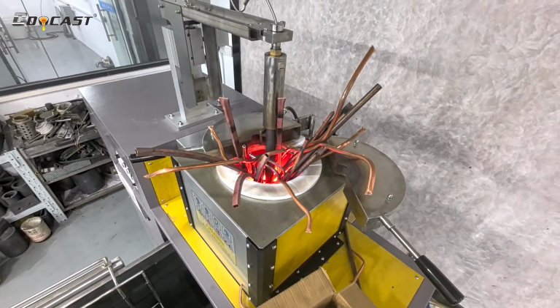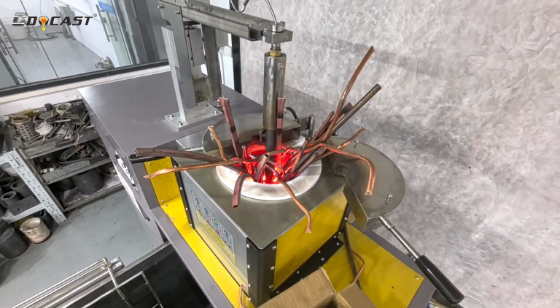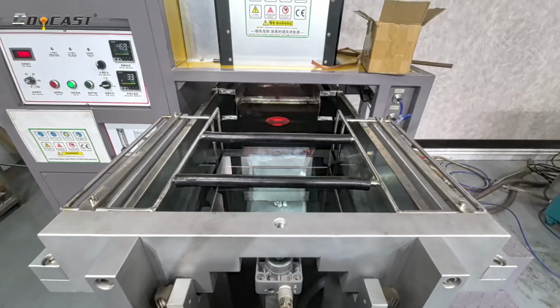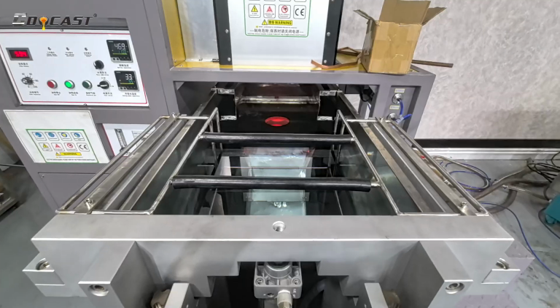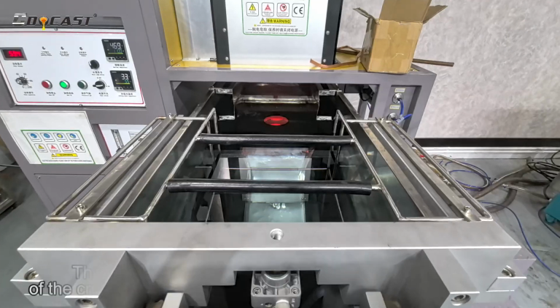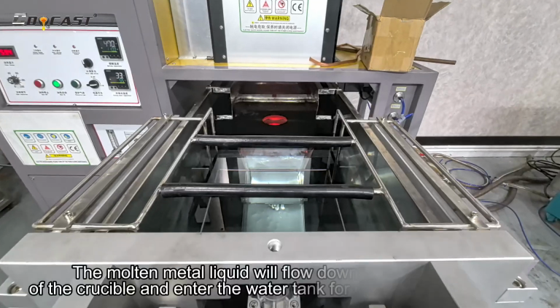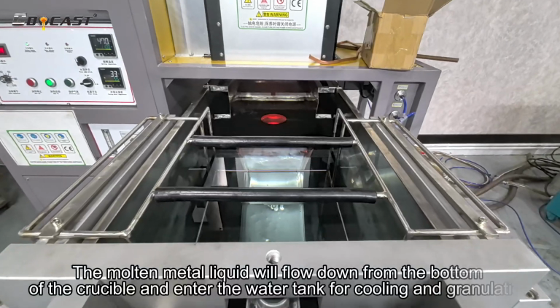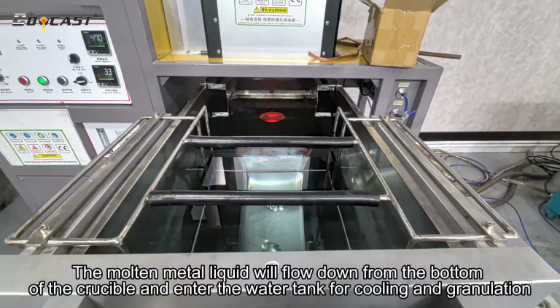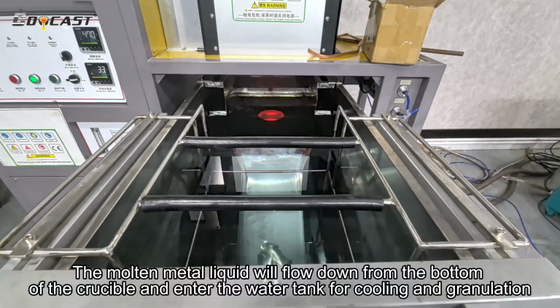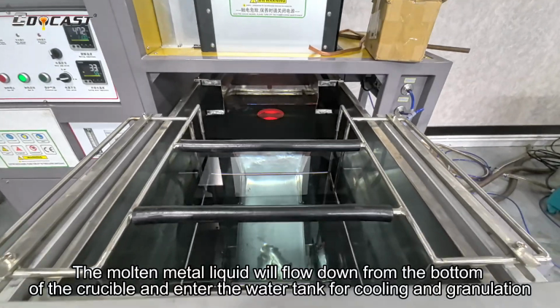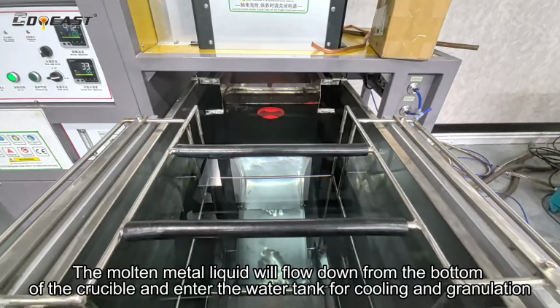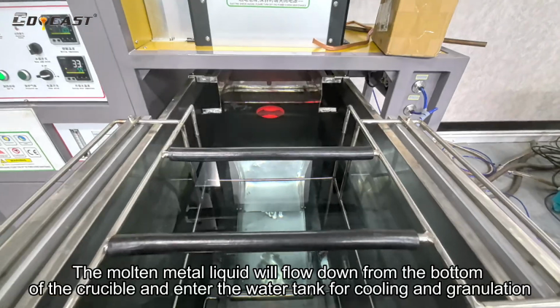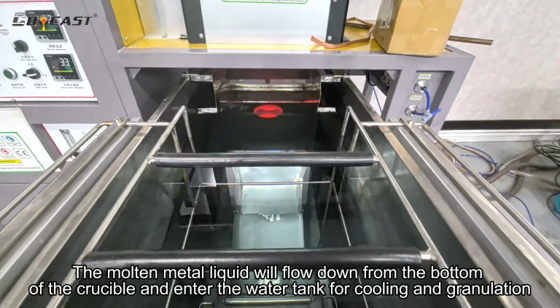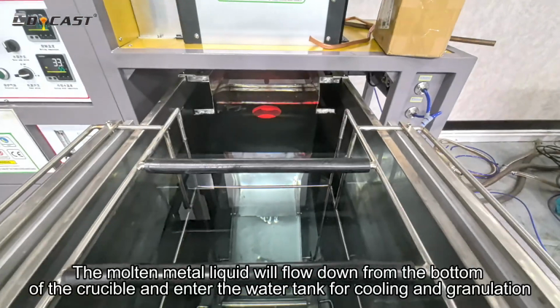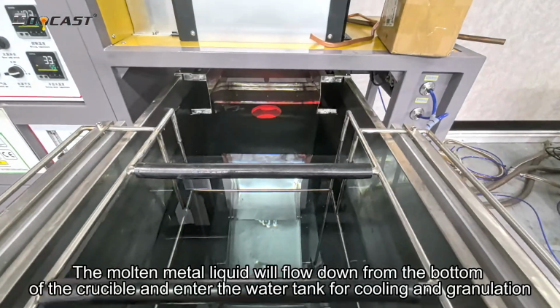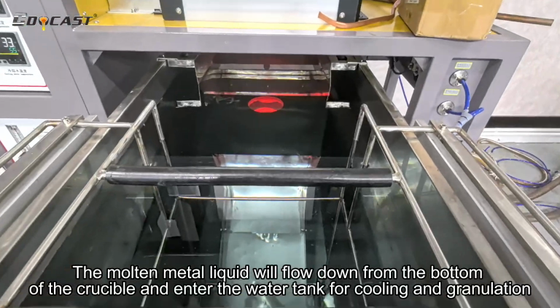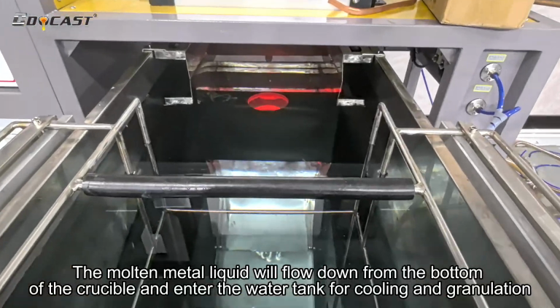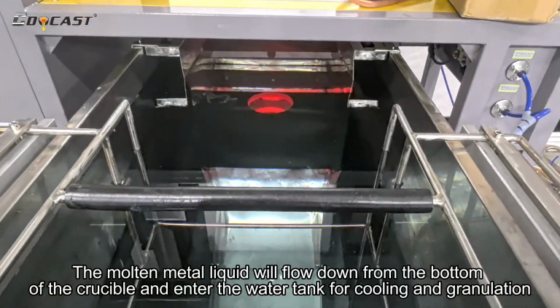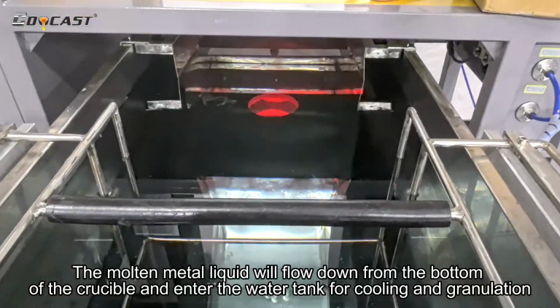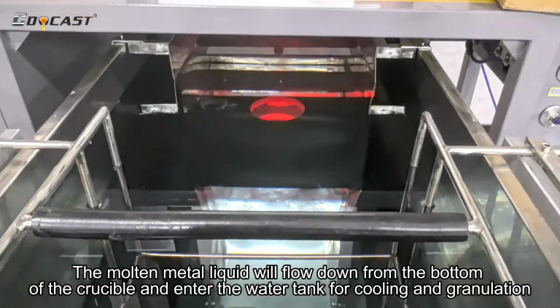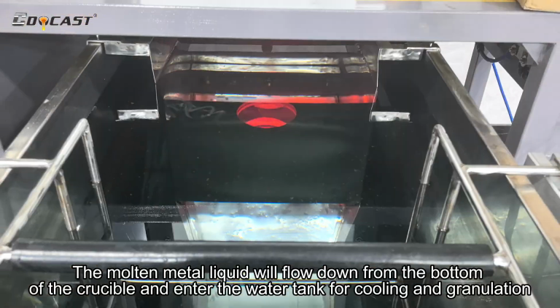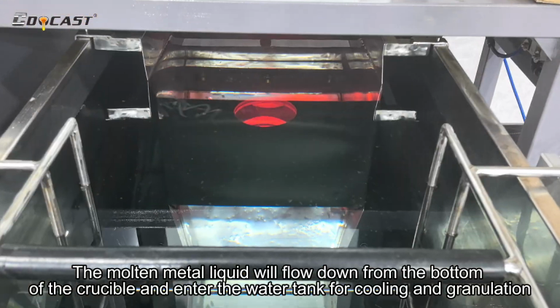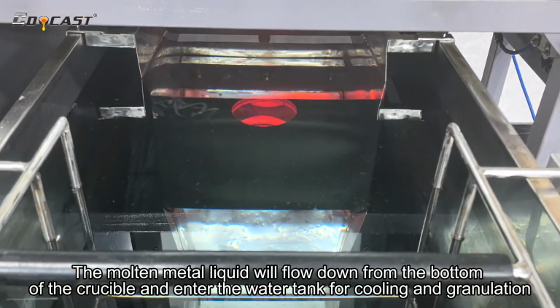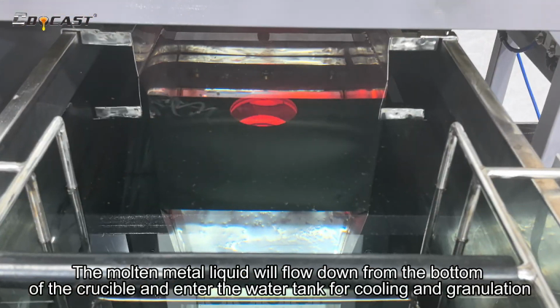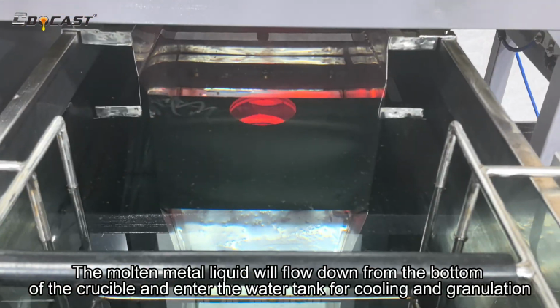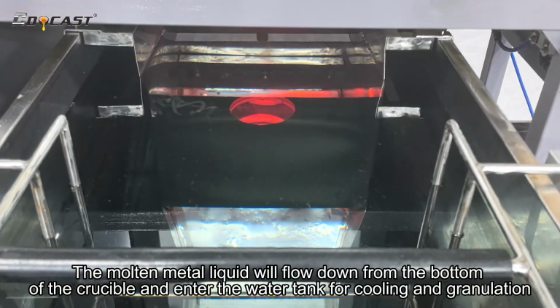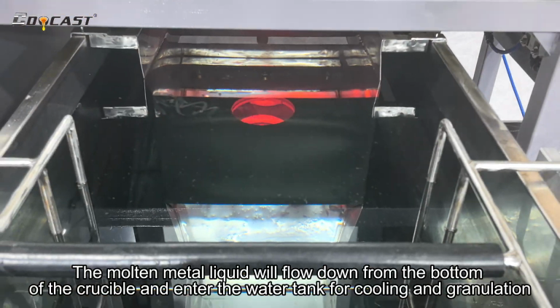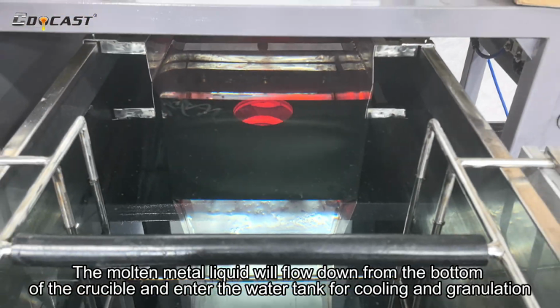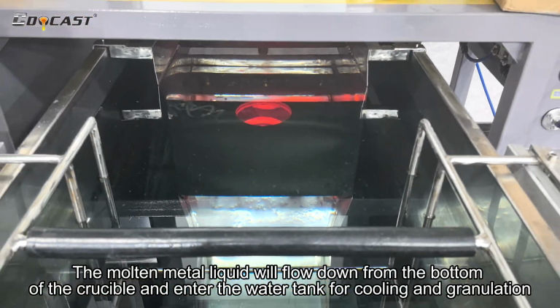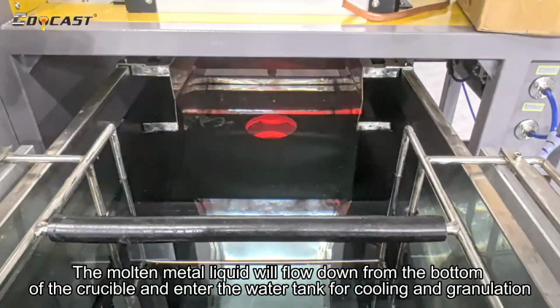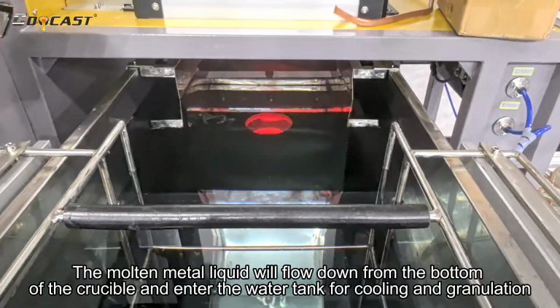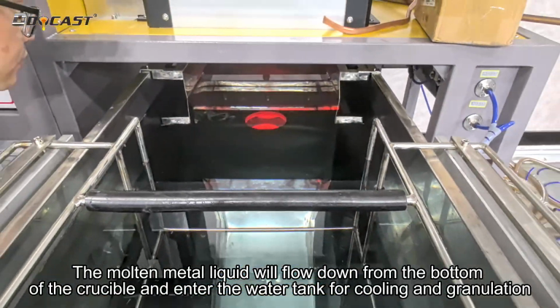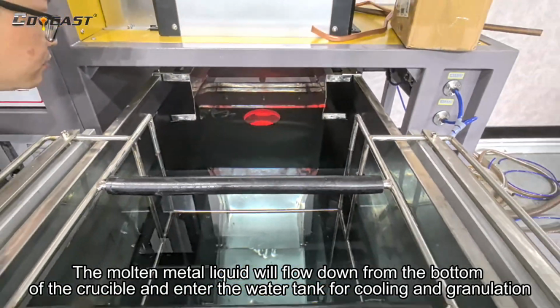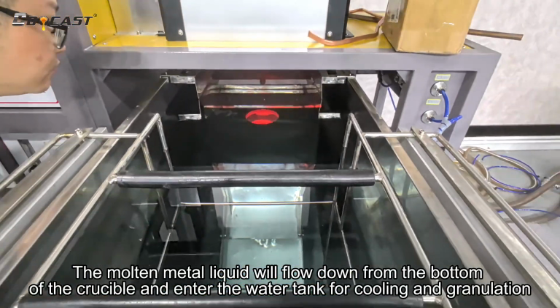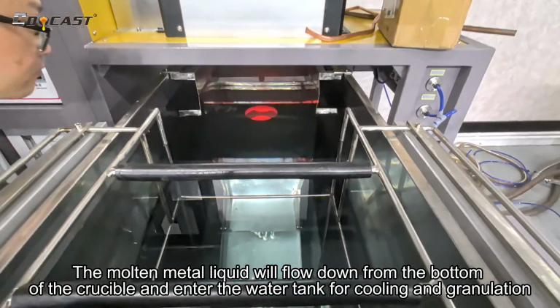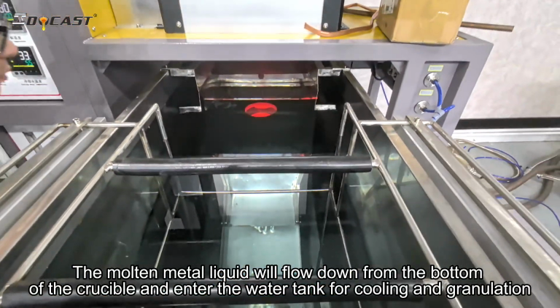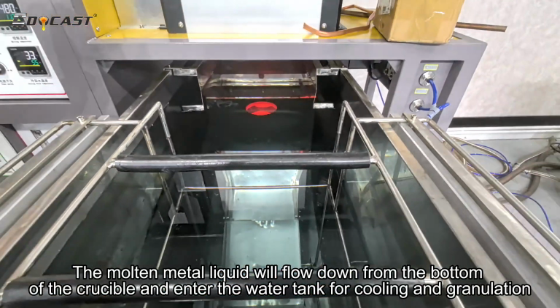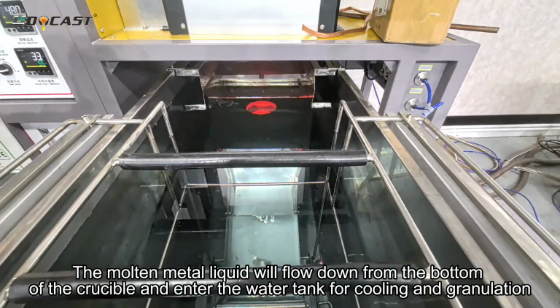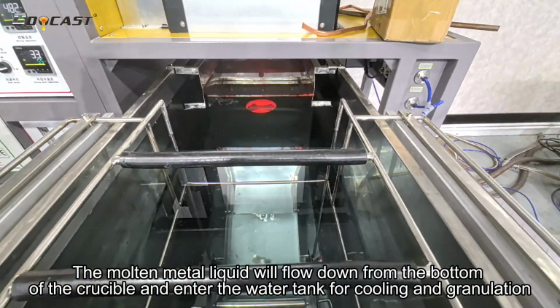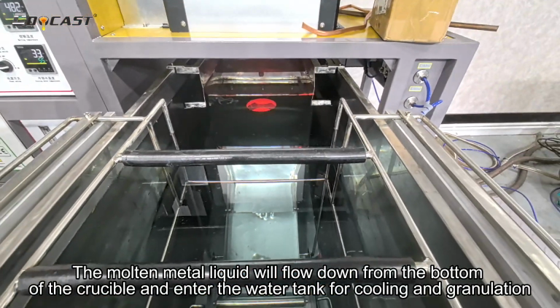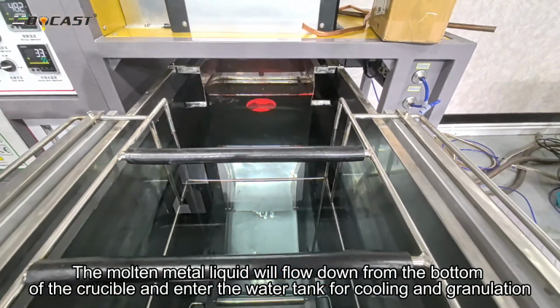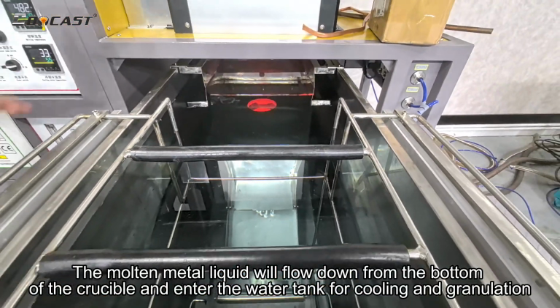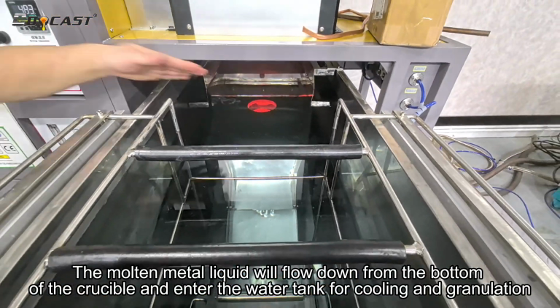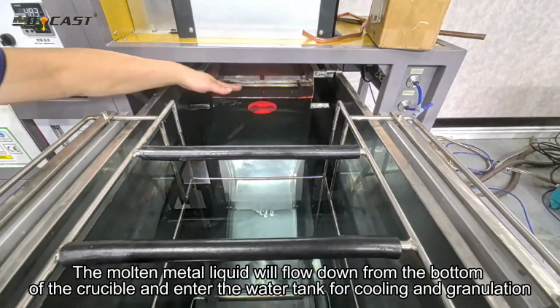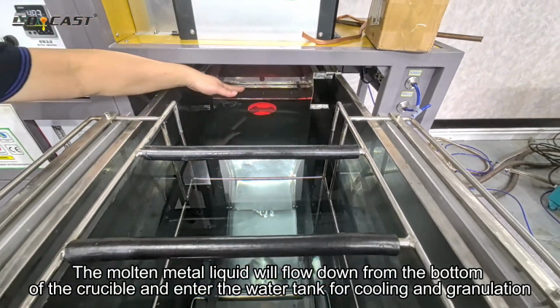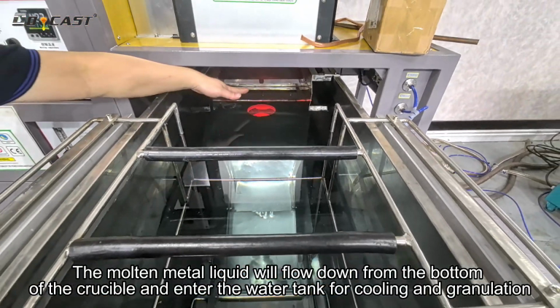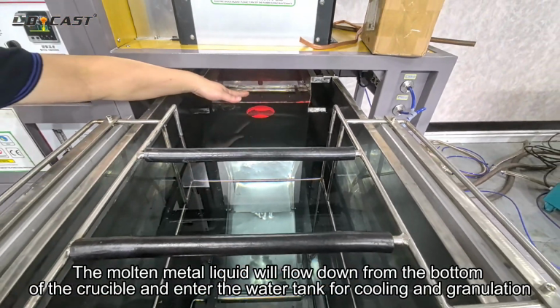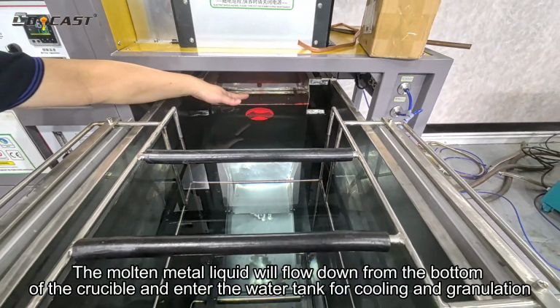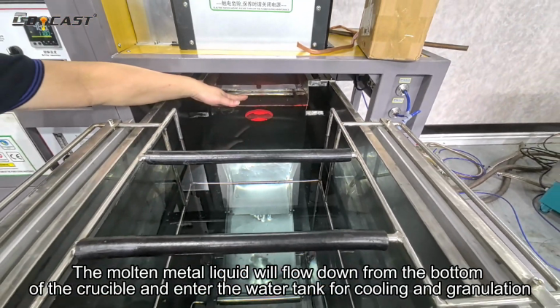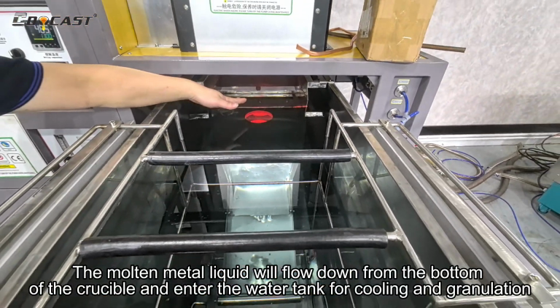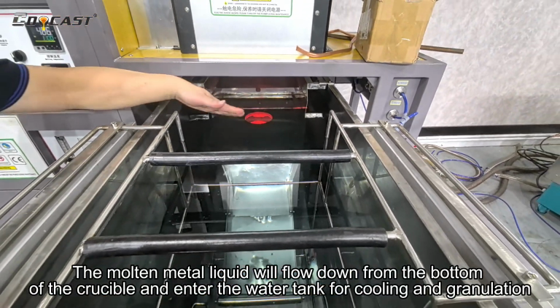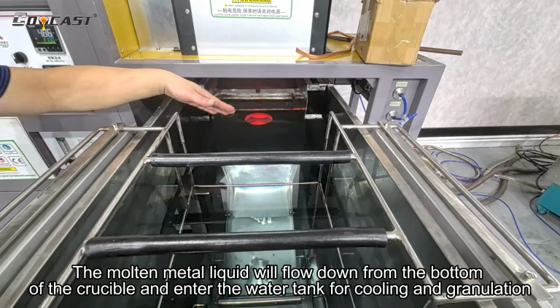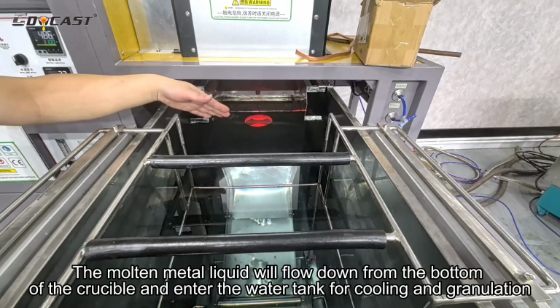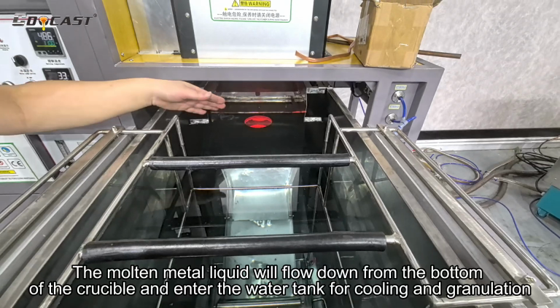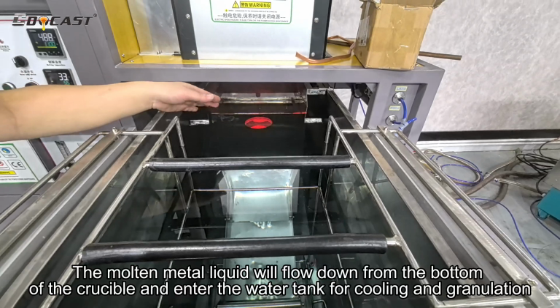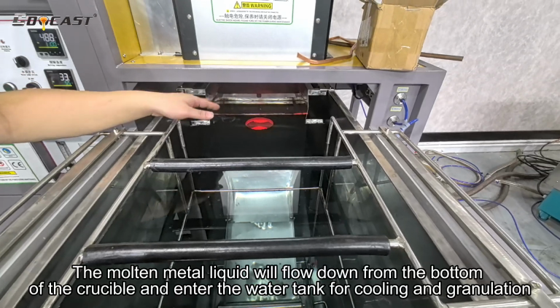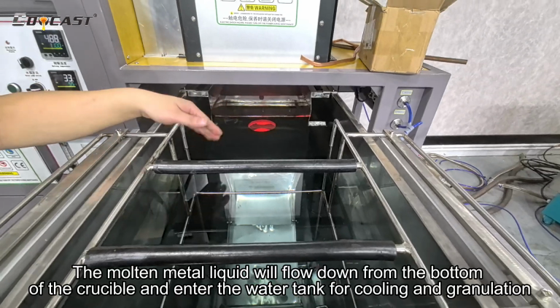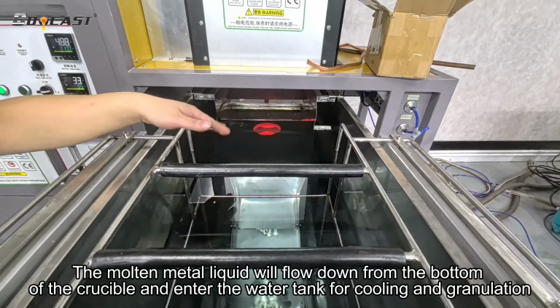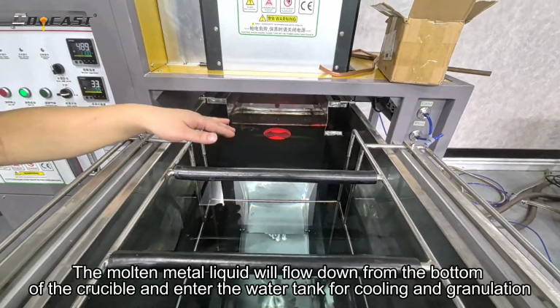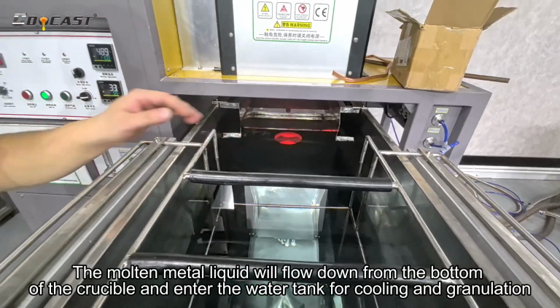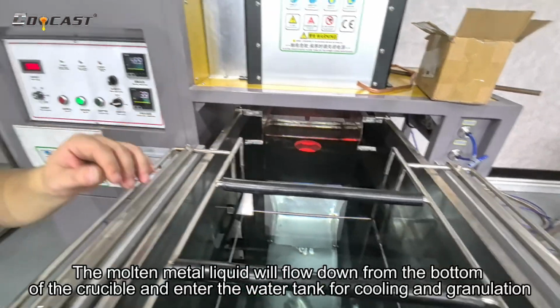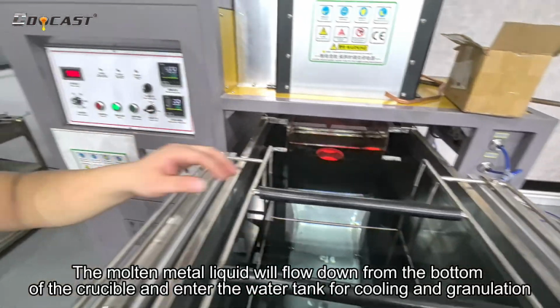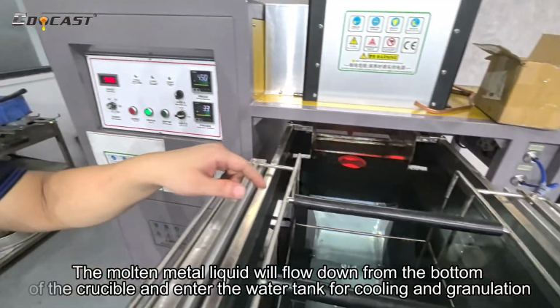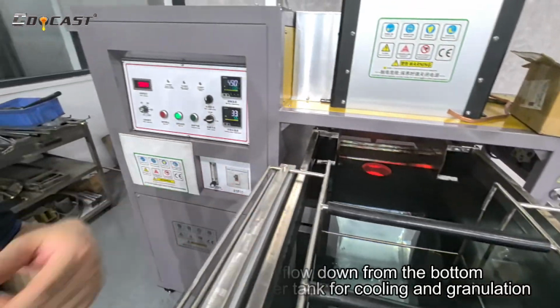The molten metal liquid will flow down from the bottom of the crucible and enter the water tank for cooling and granulation.